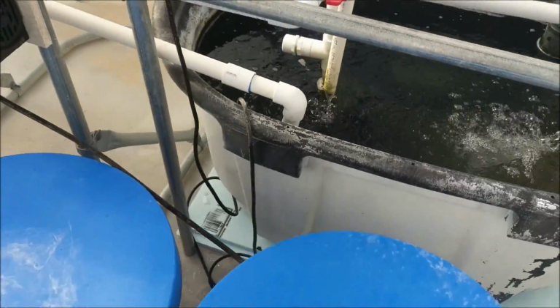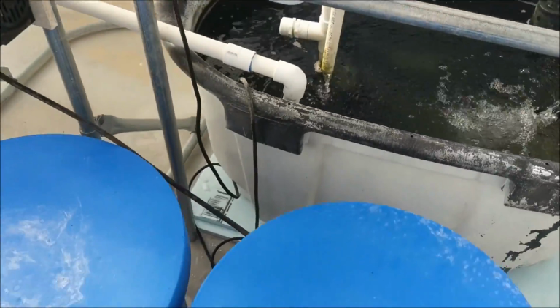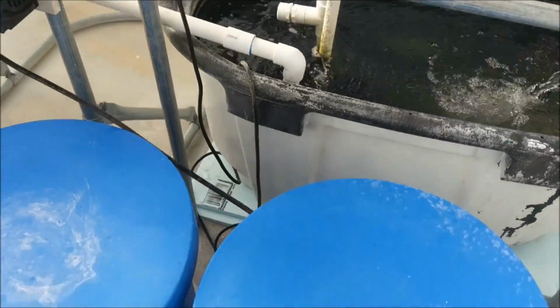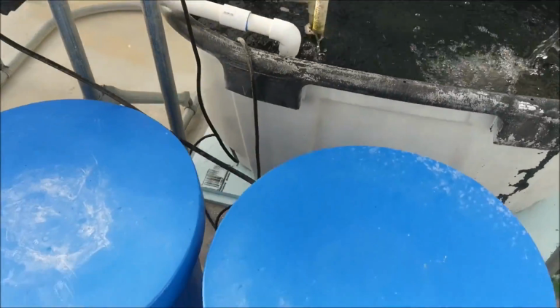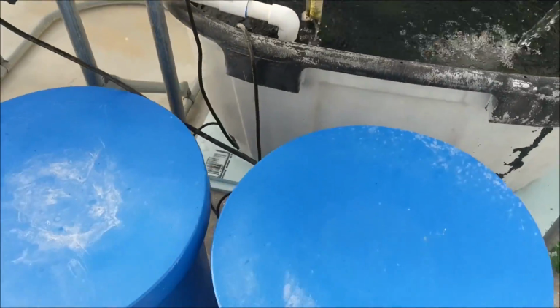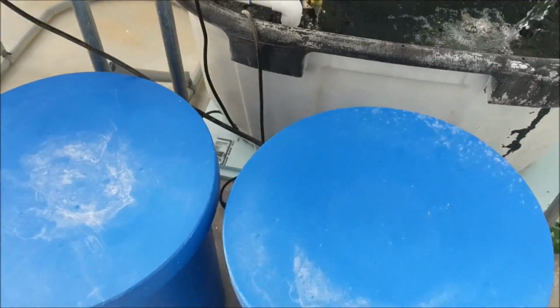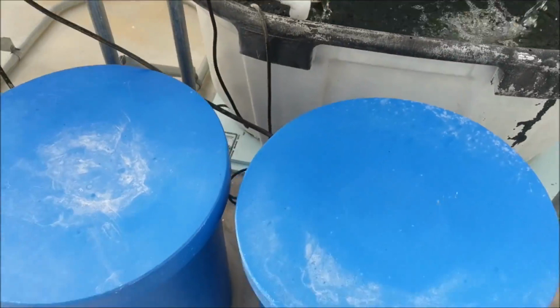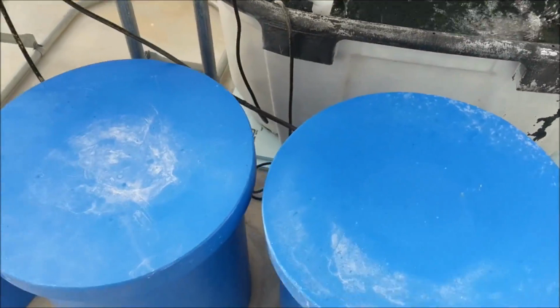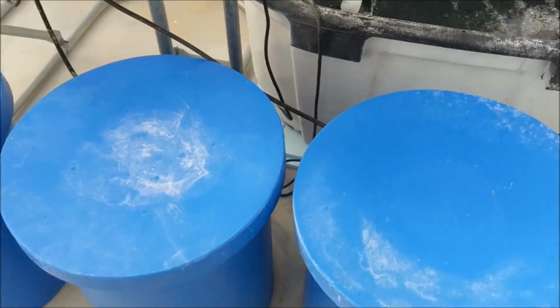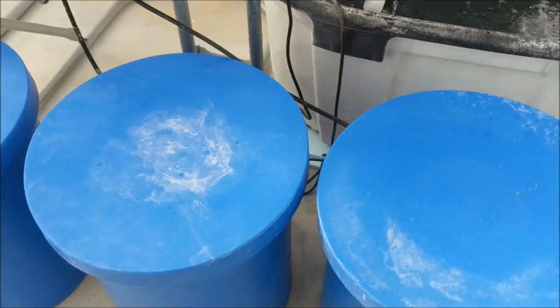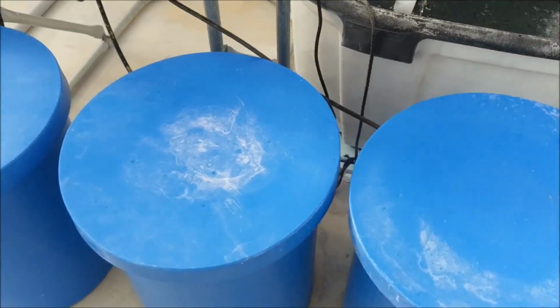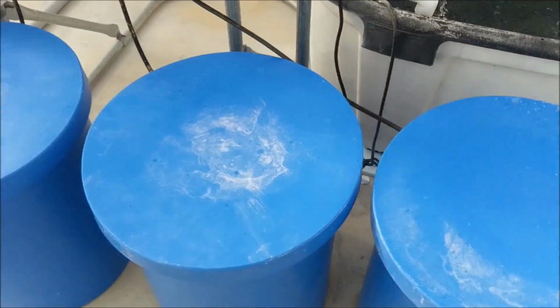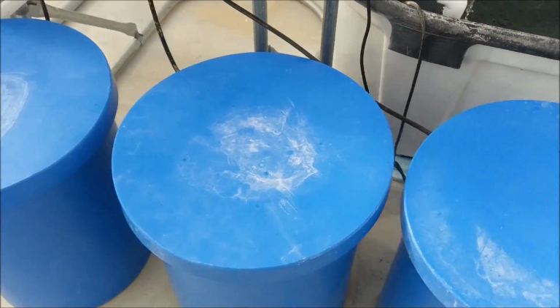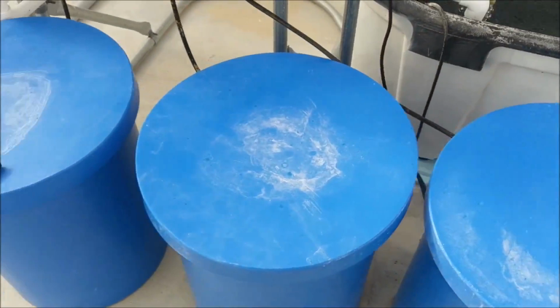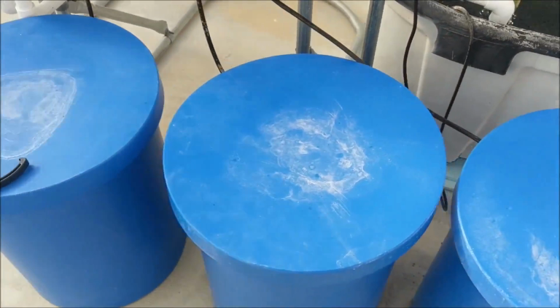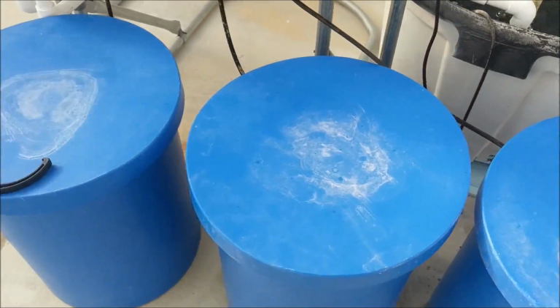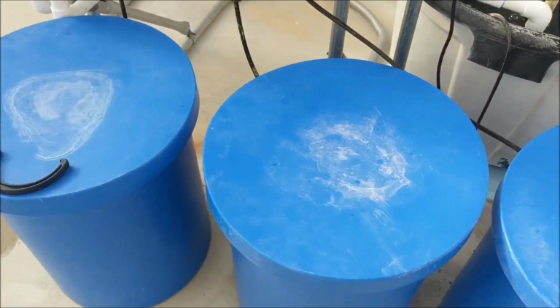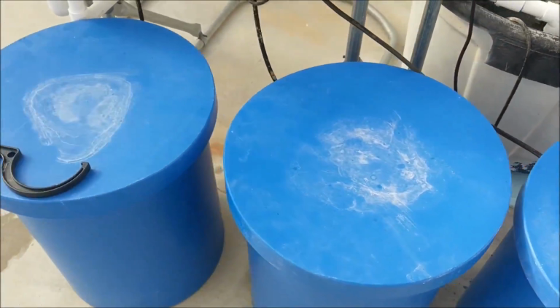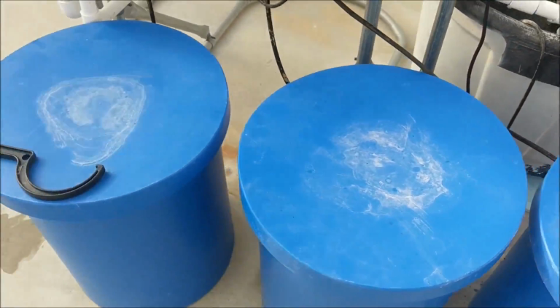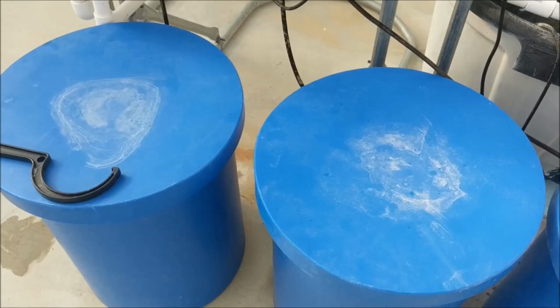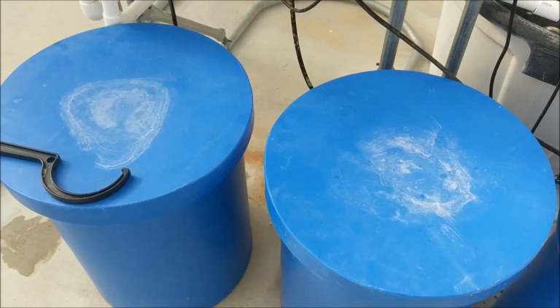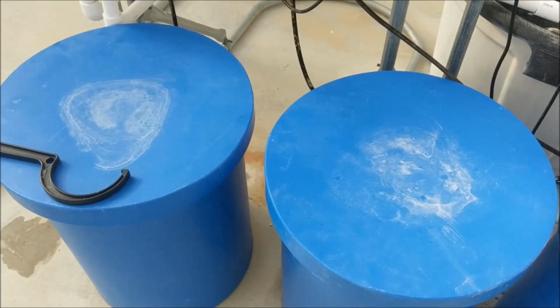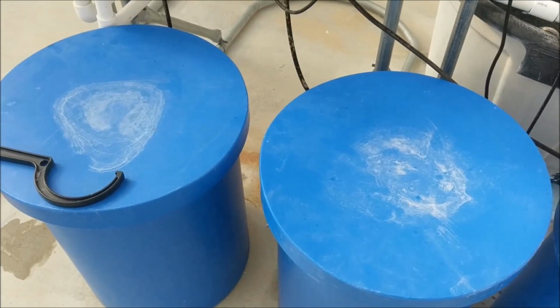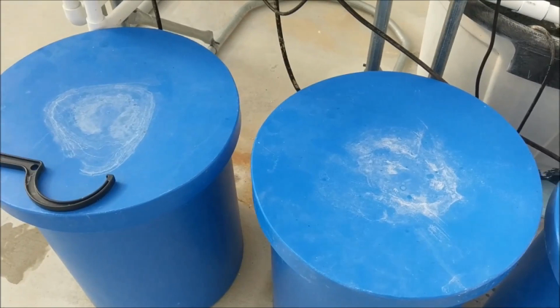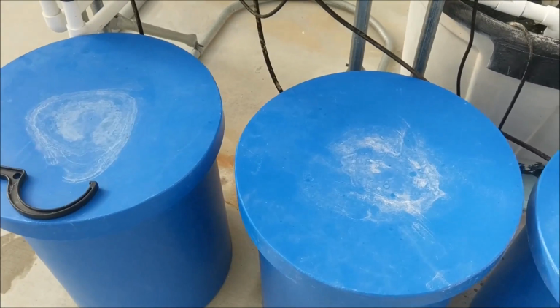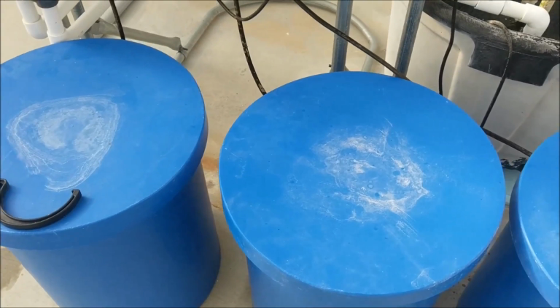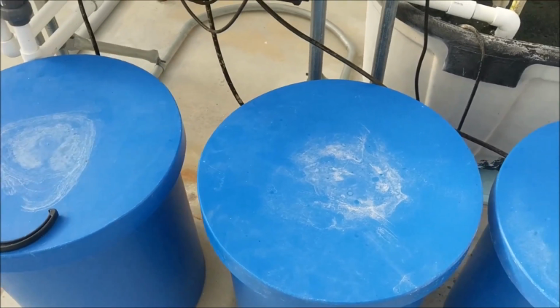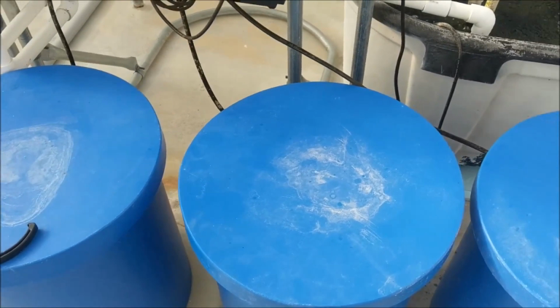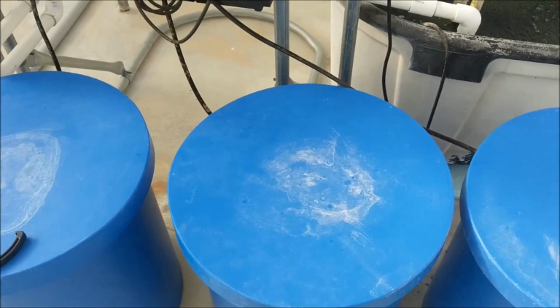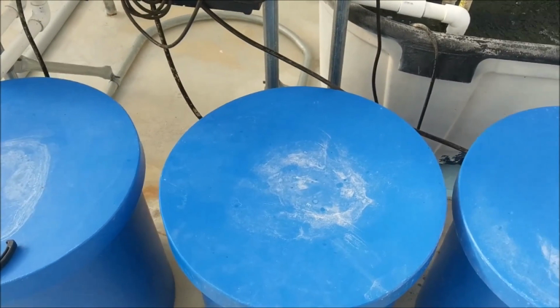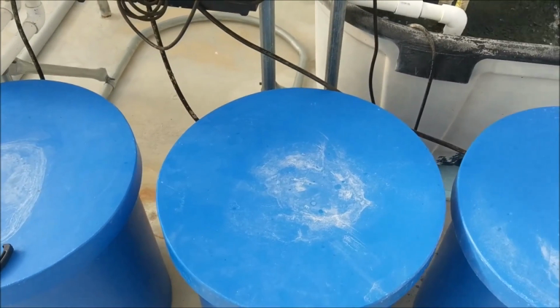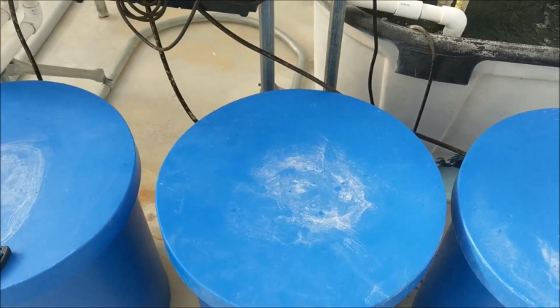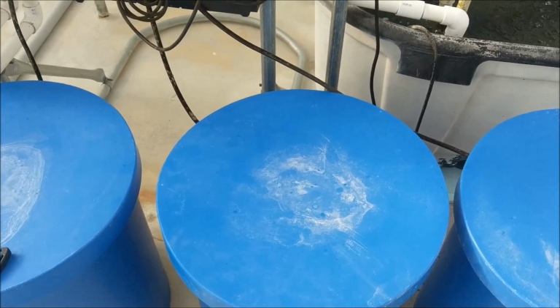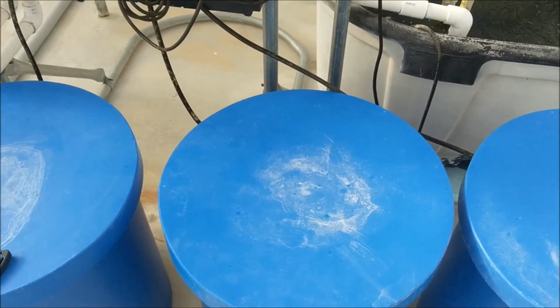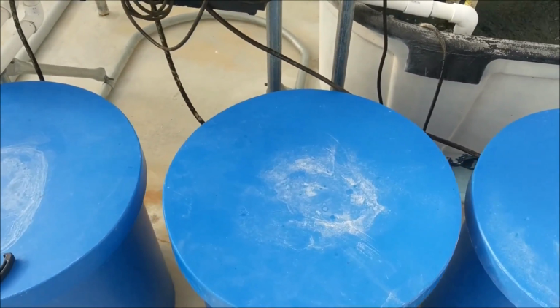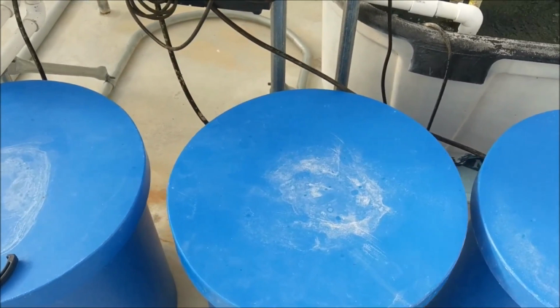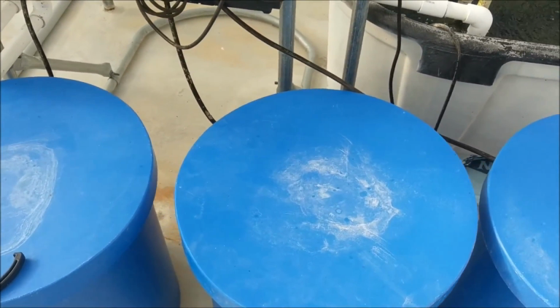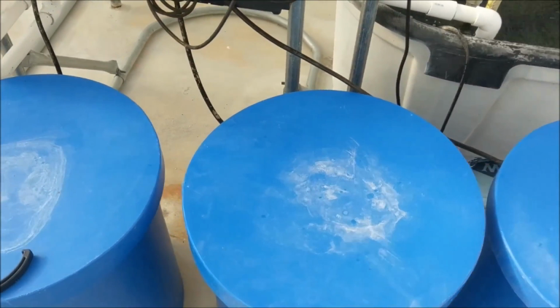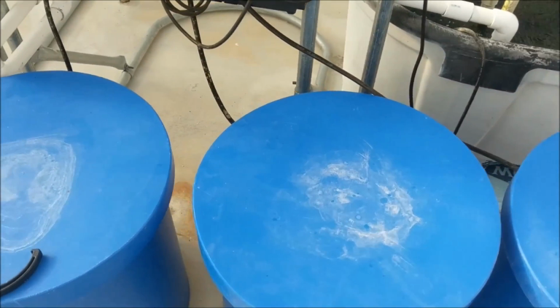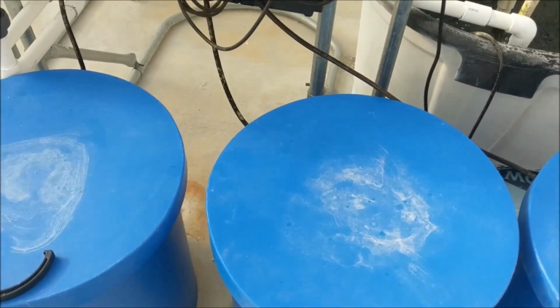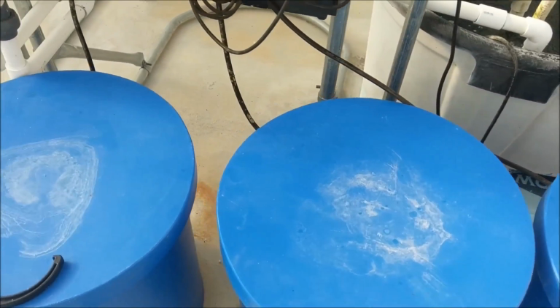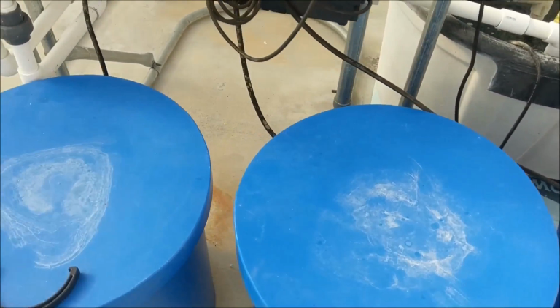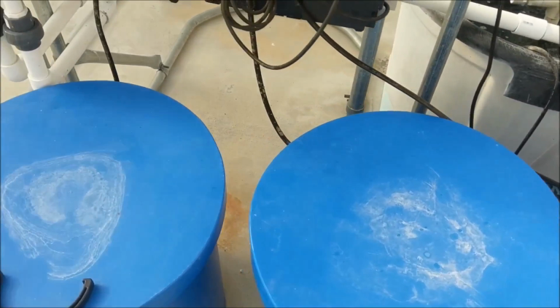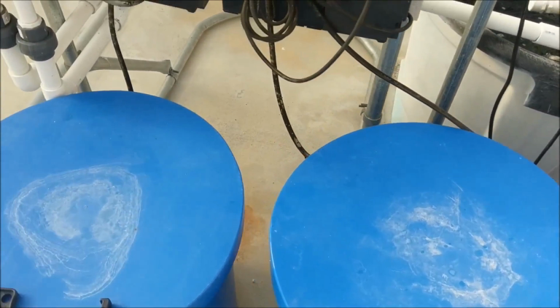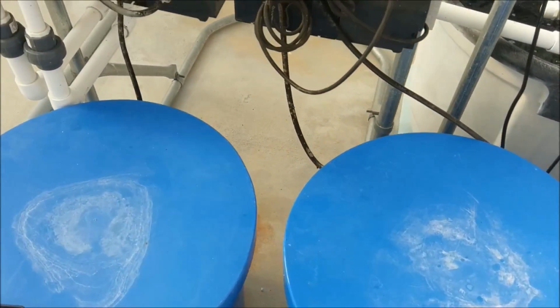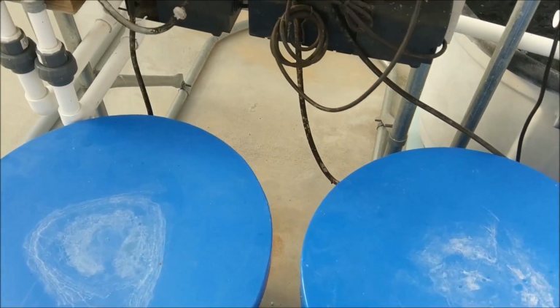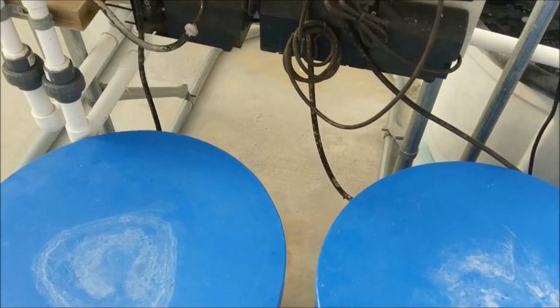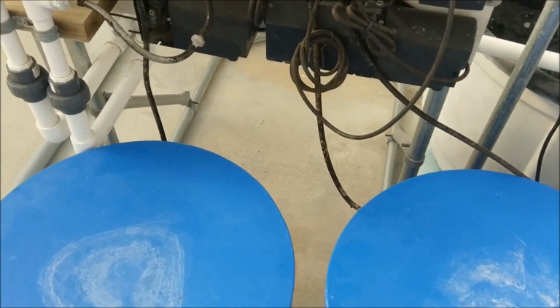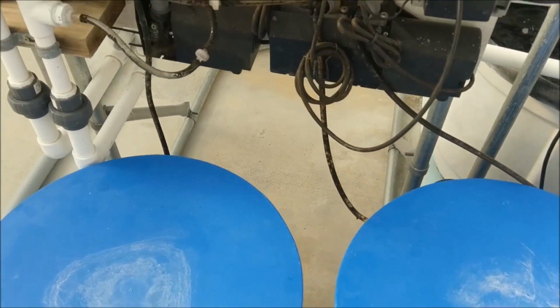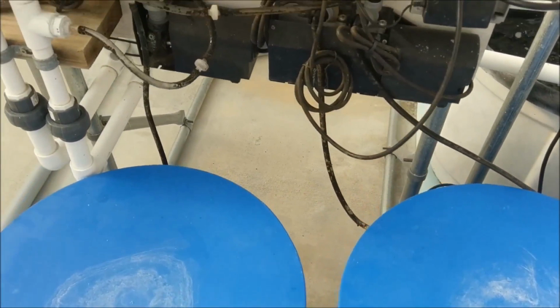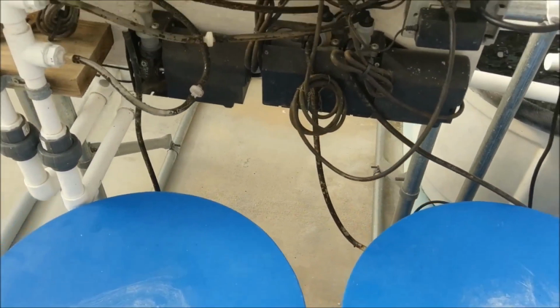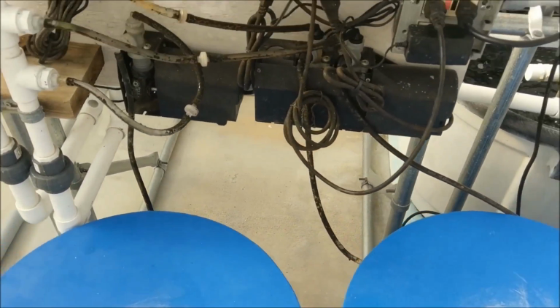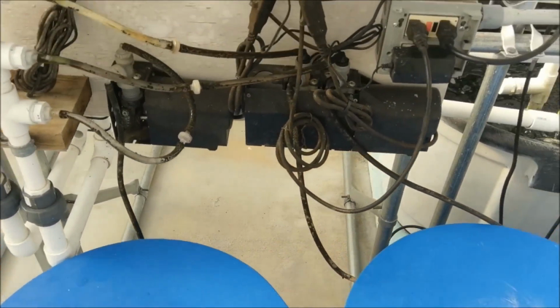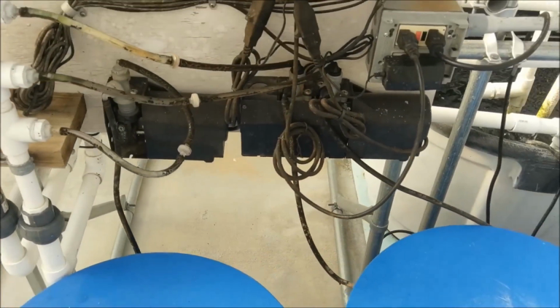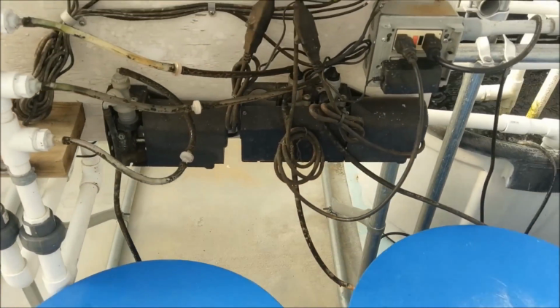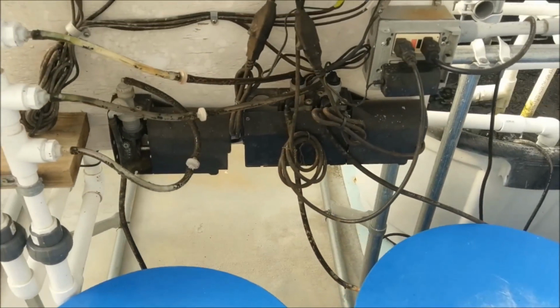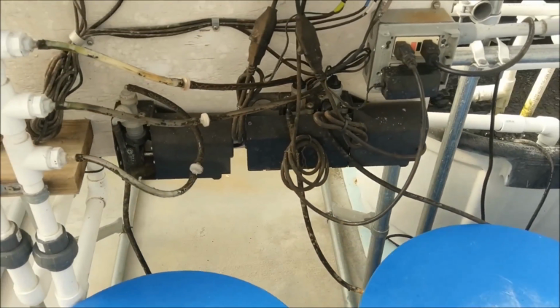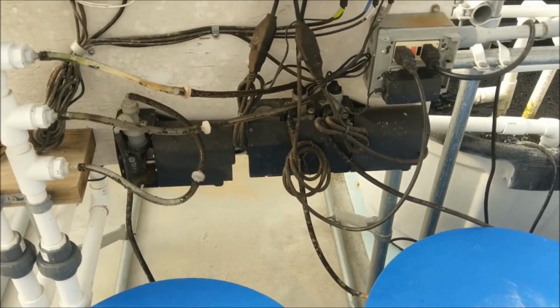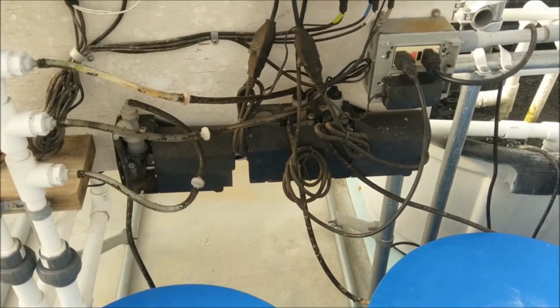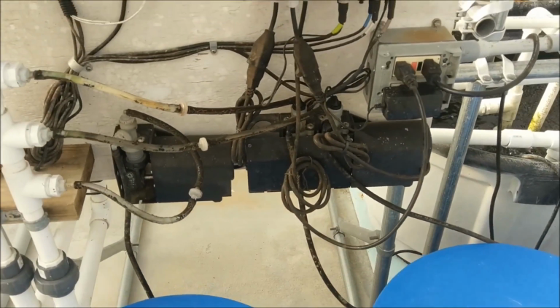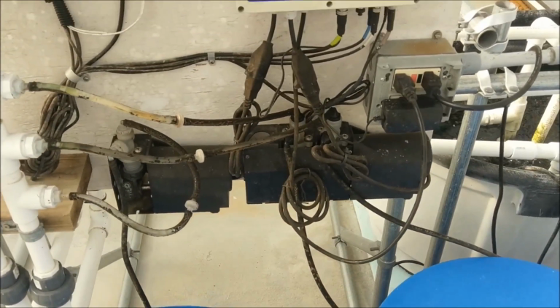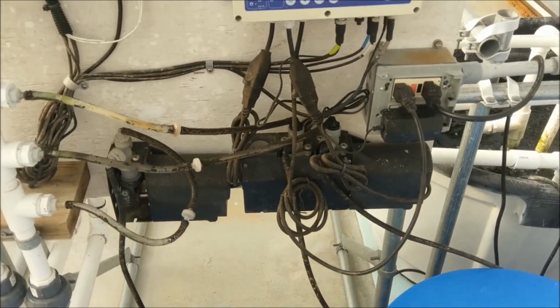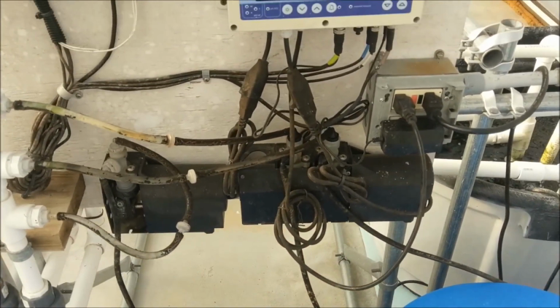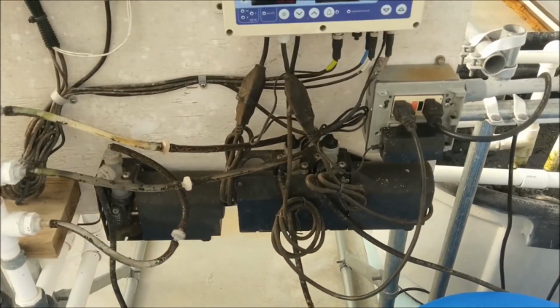Fertilizer tanks — this keeps everything separate. Some things you mix together and it'll make plaster and clog up your system.